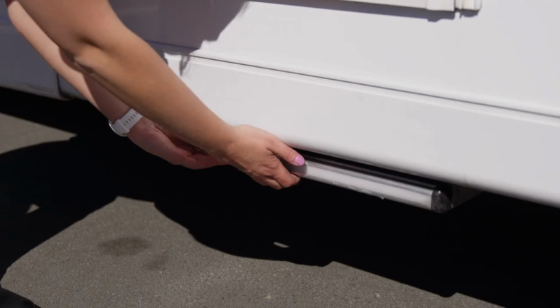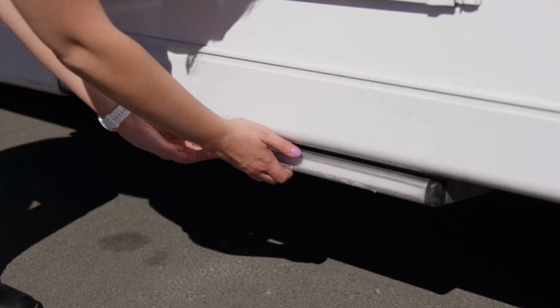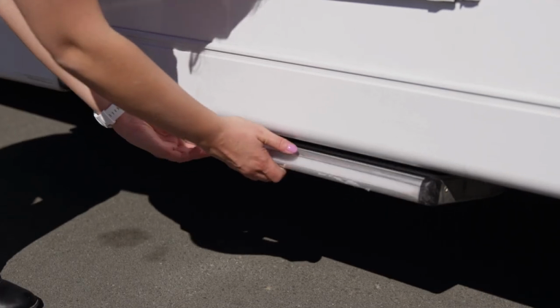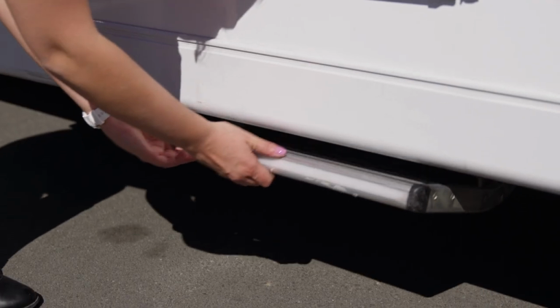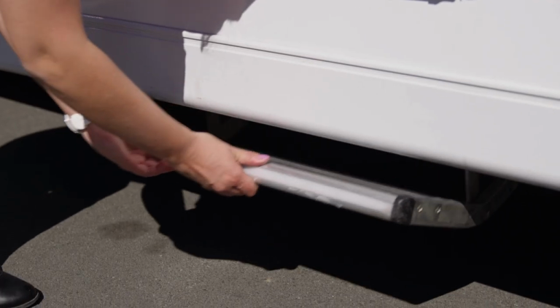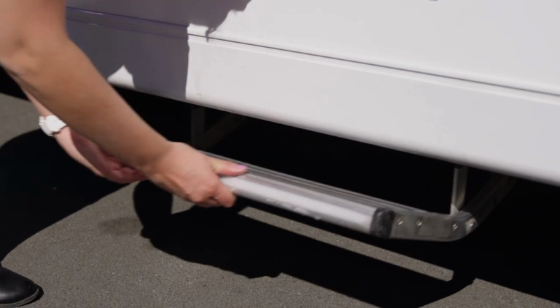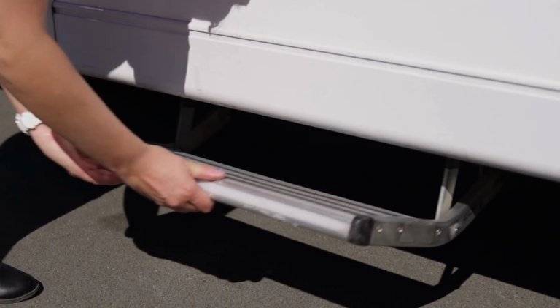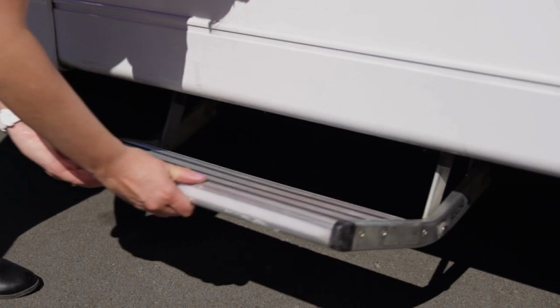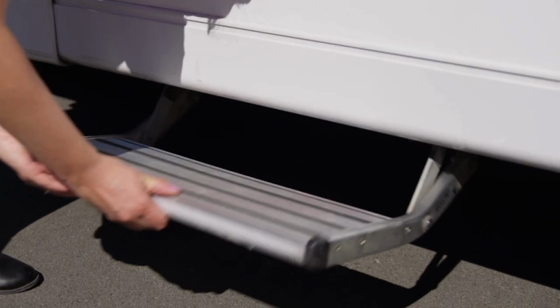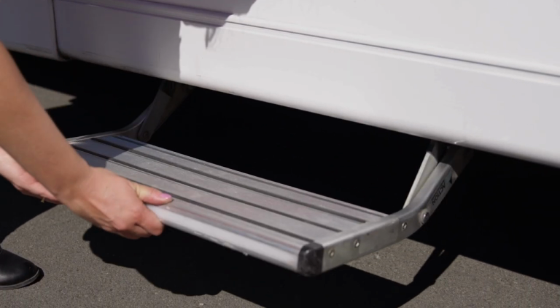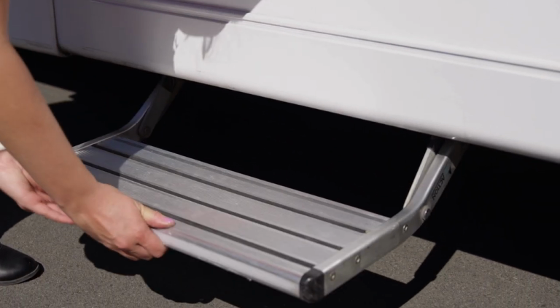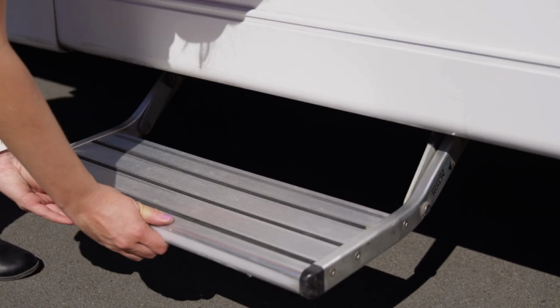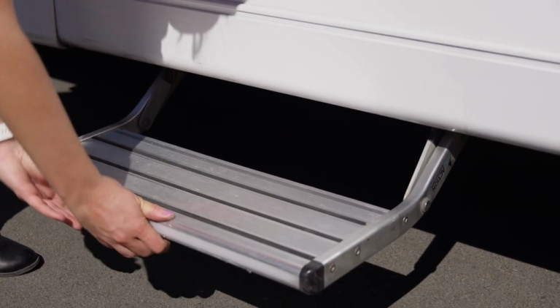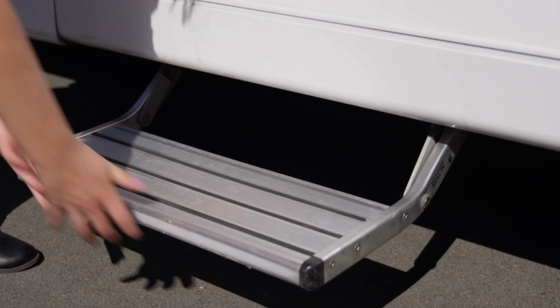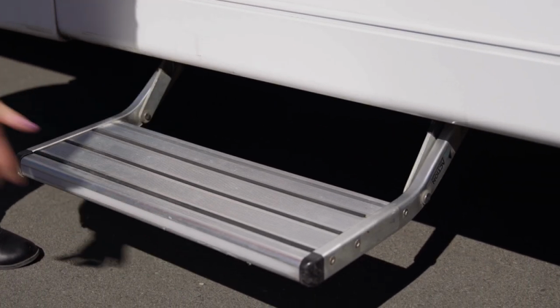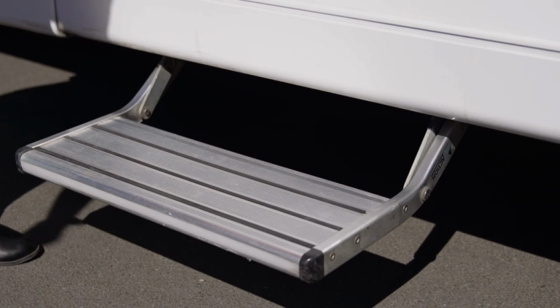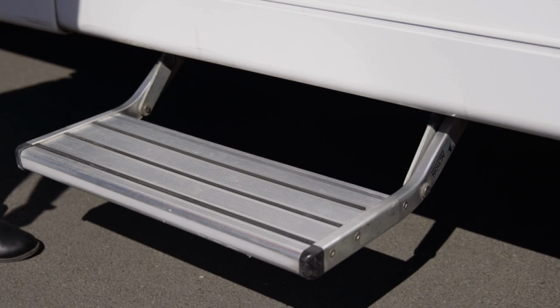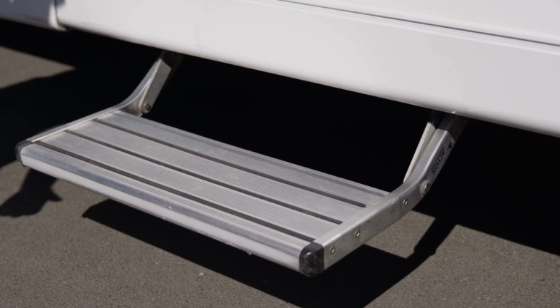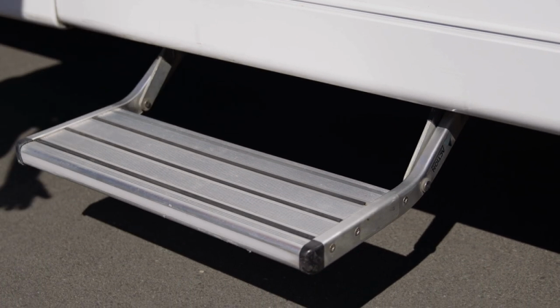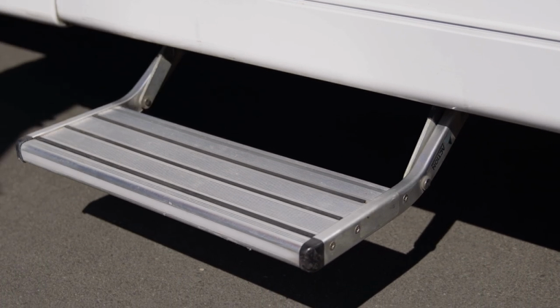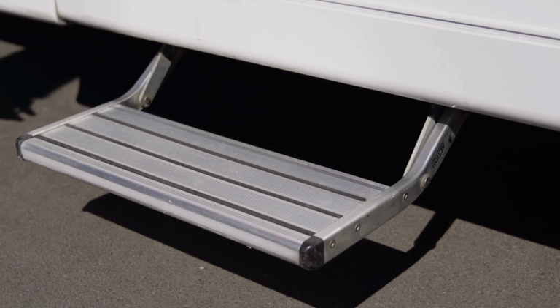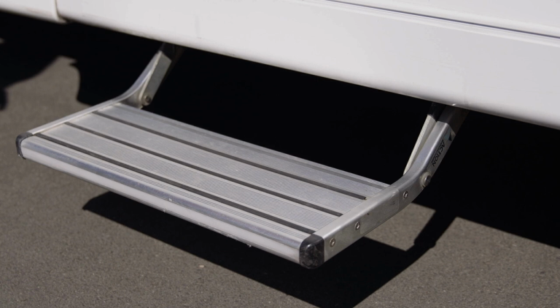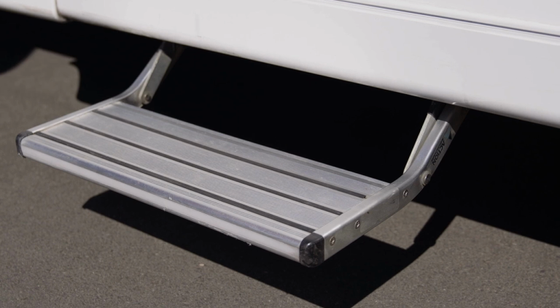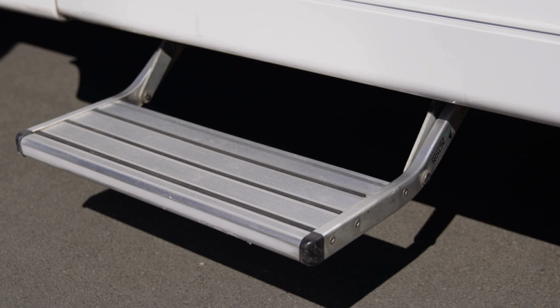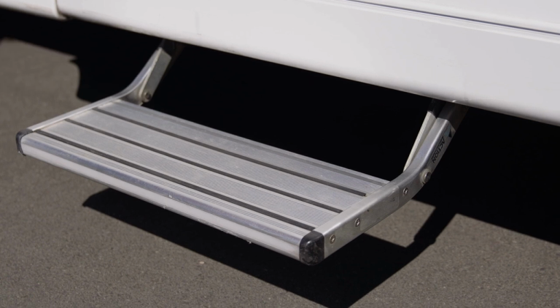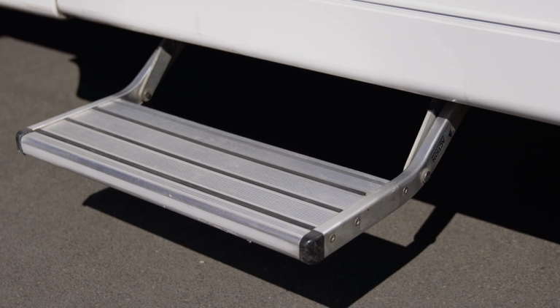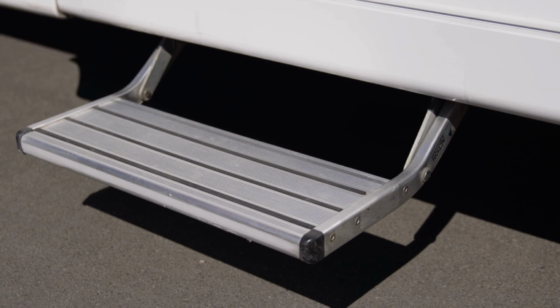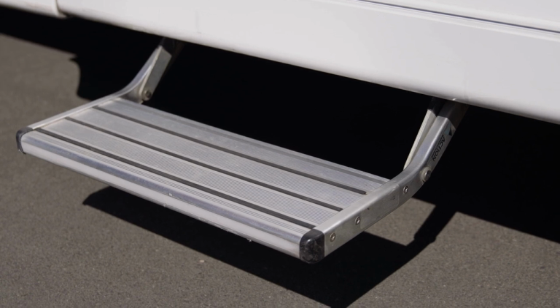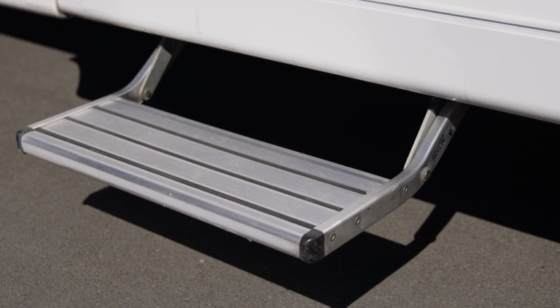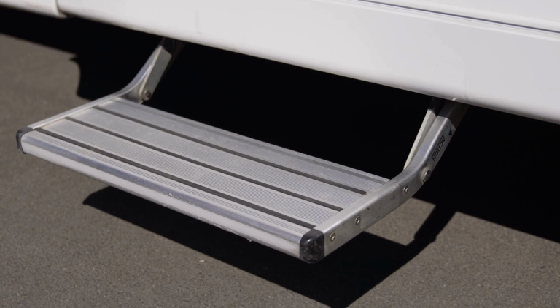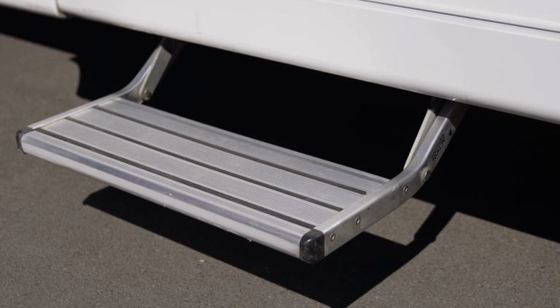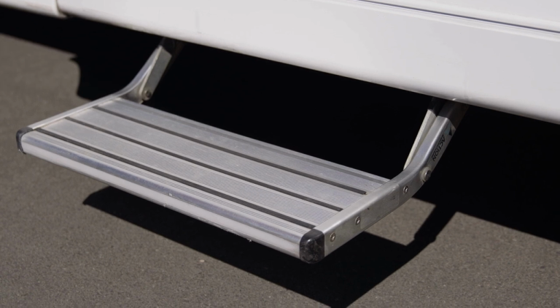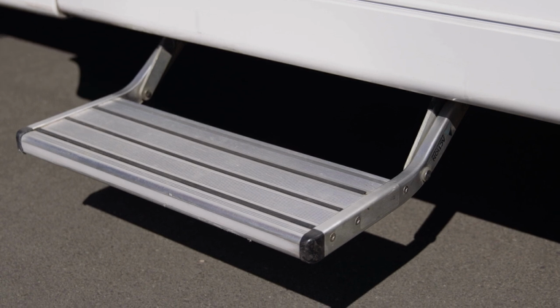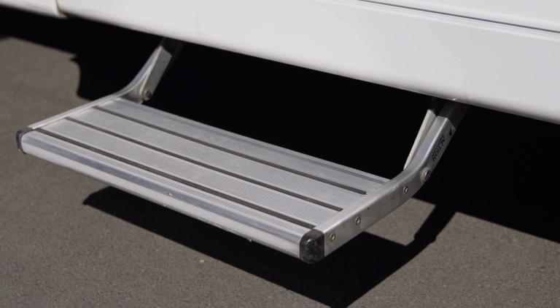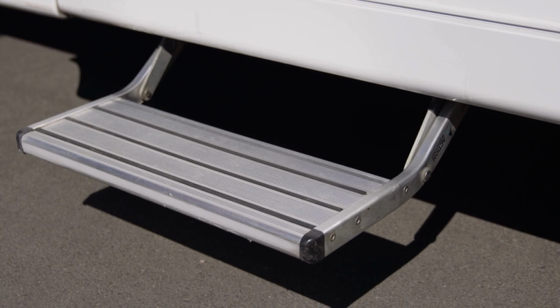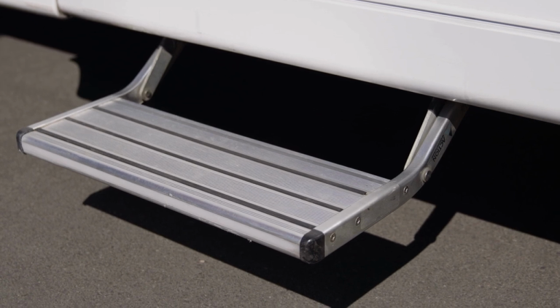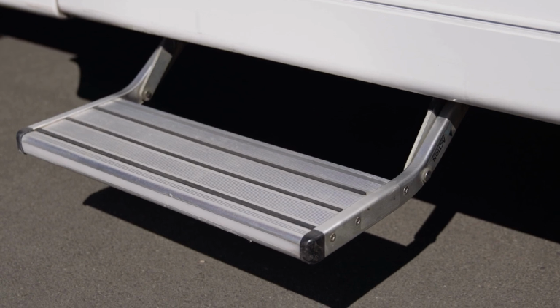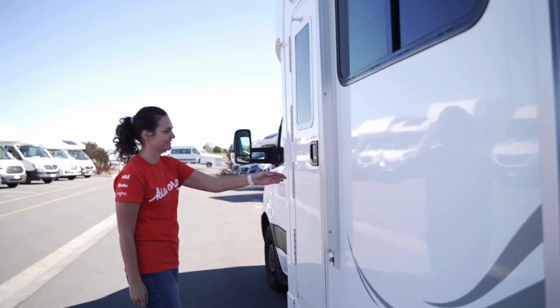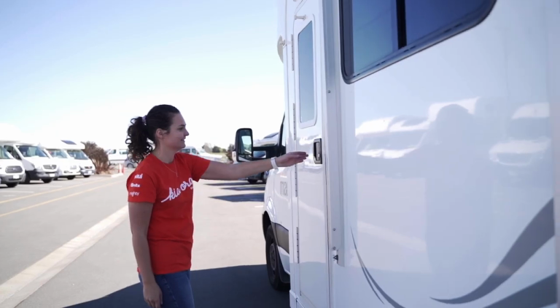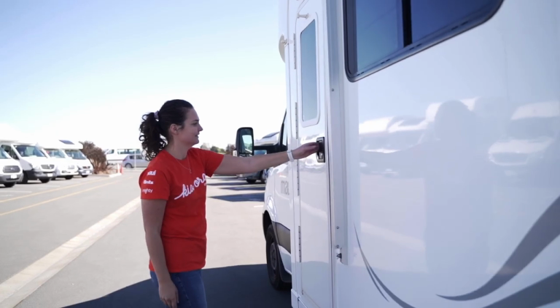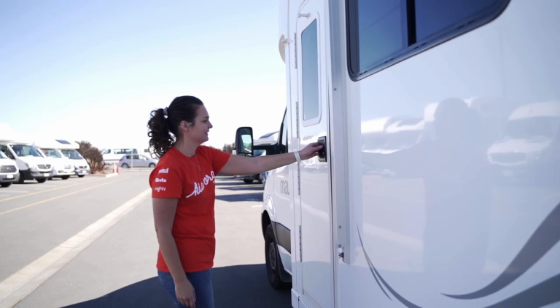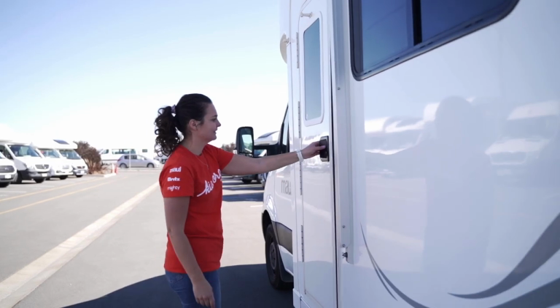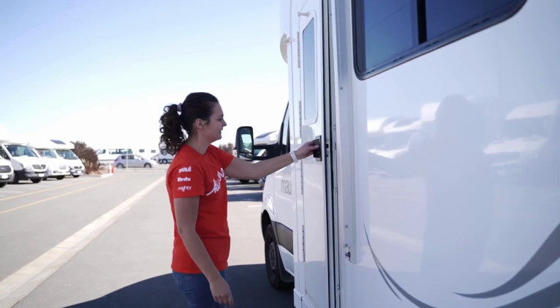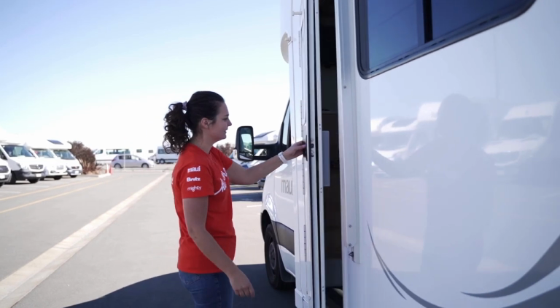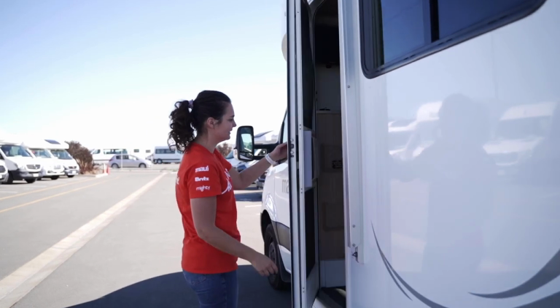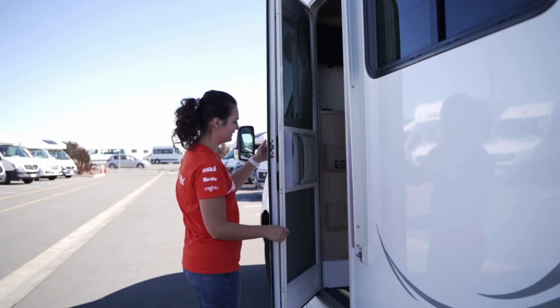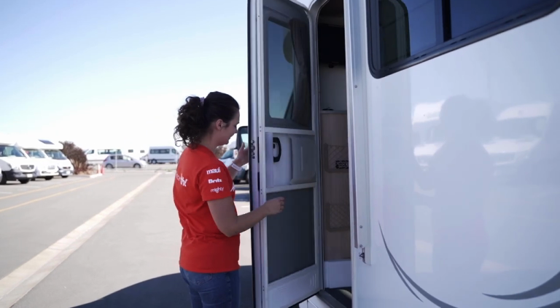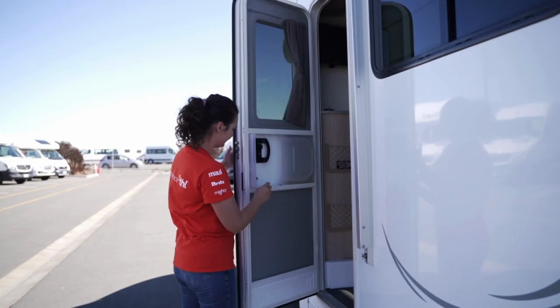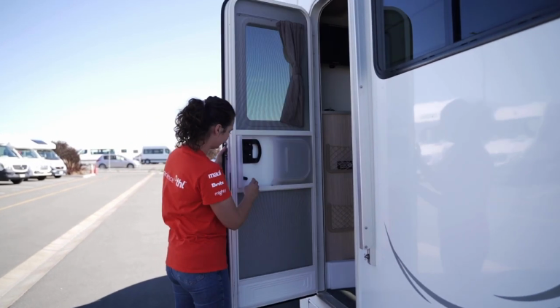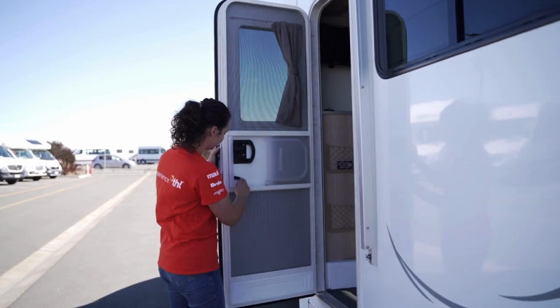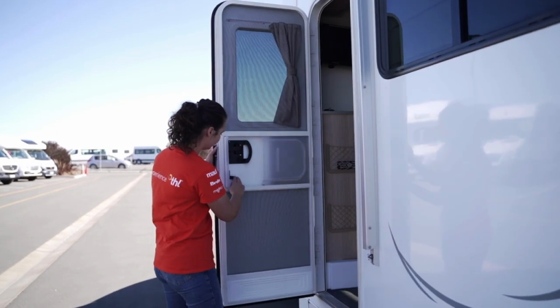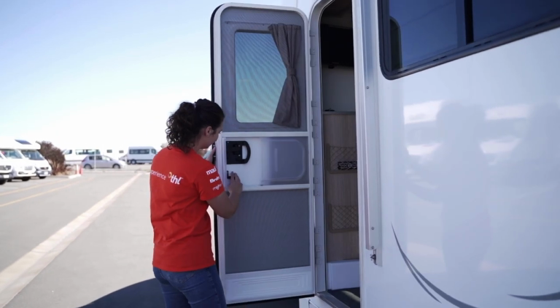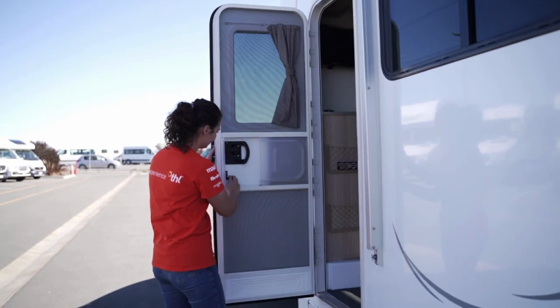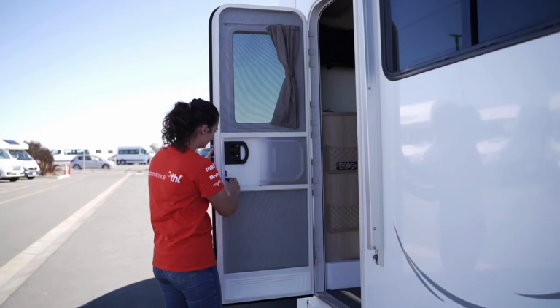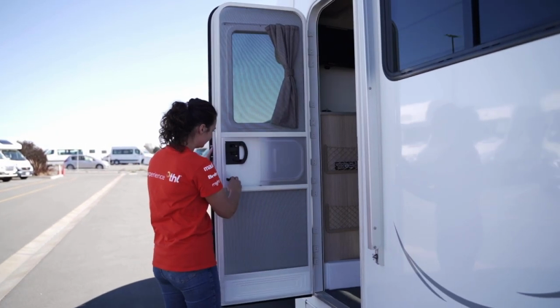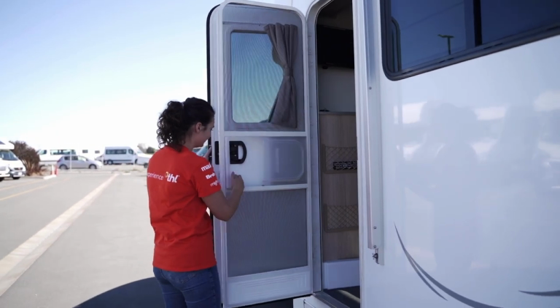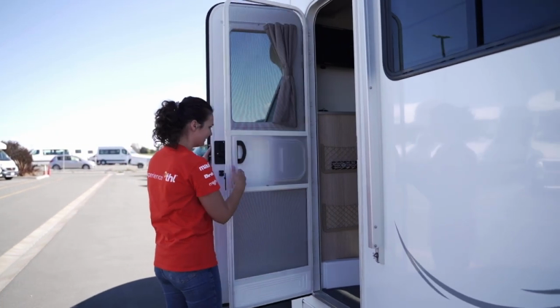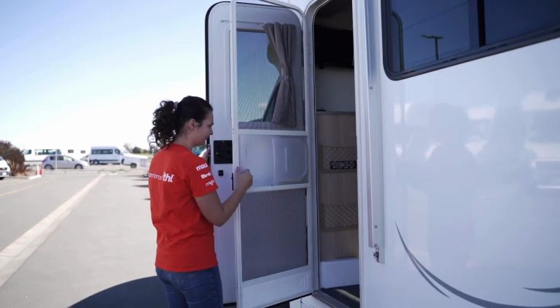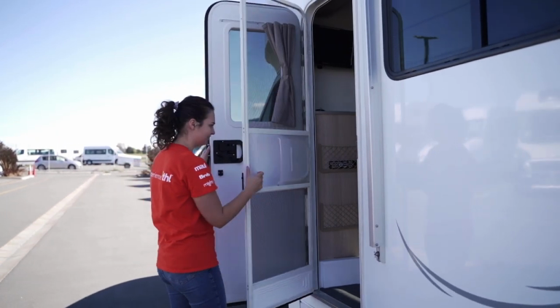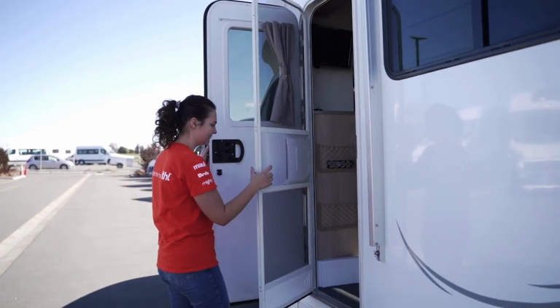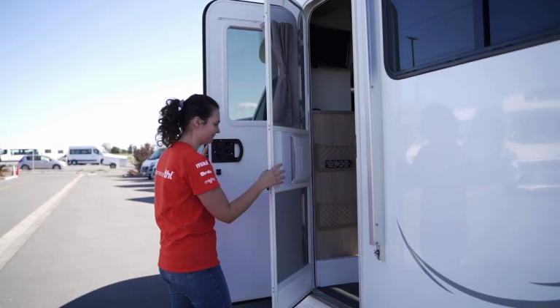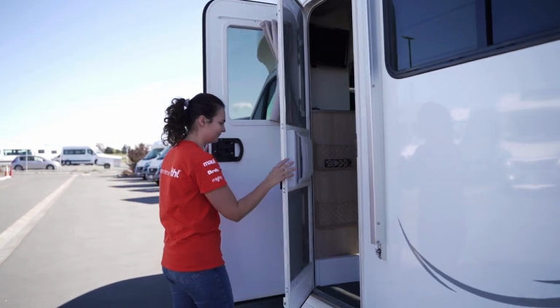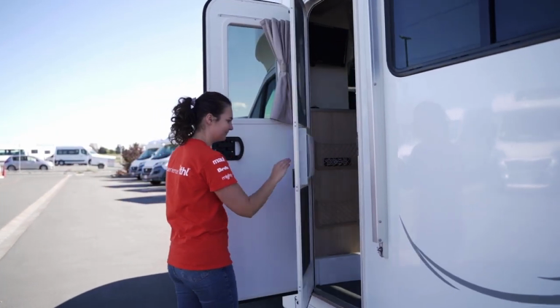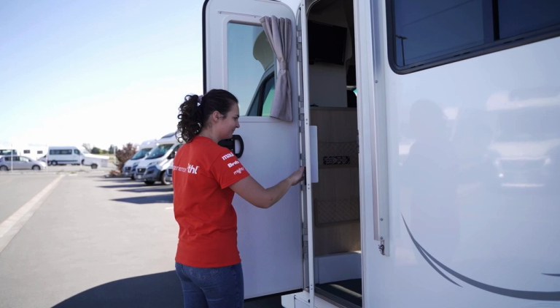Before moving inside, pull out the step for easy access. There is a screen door that can be detached from the main entry door.